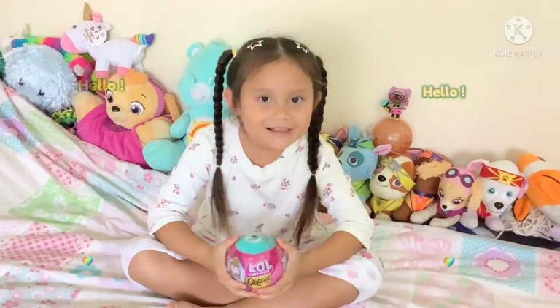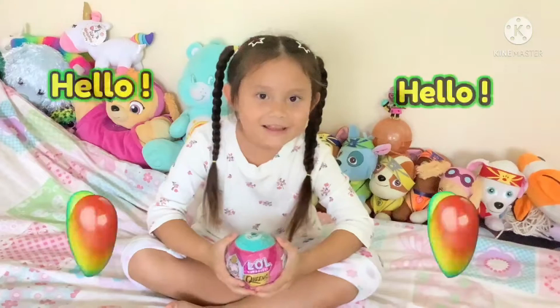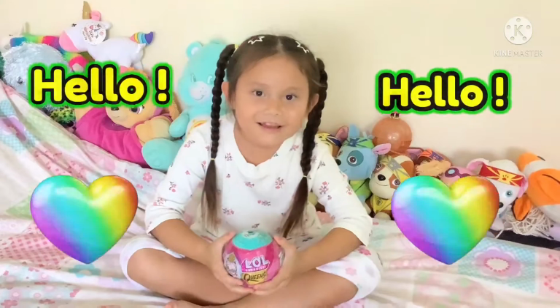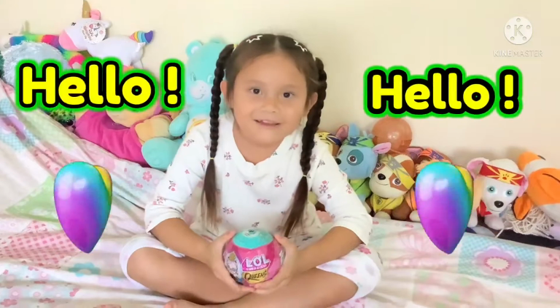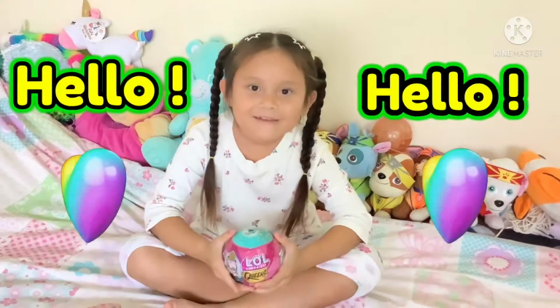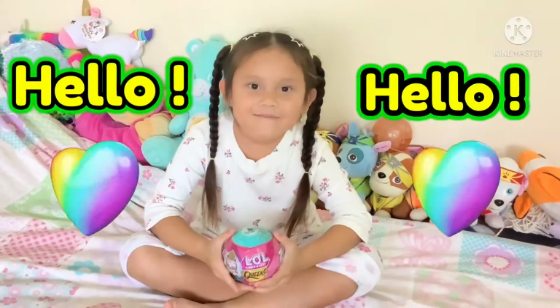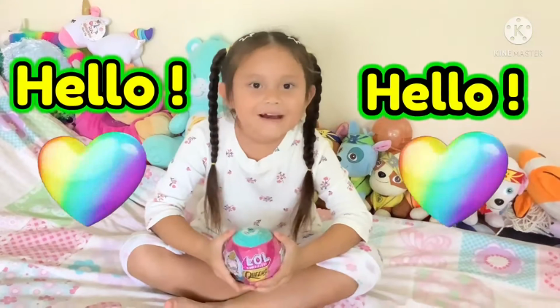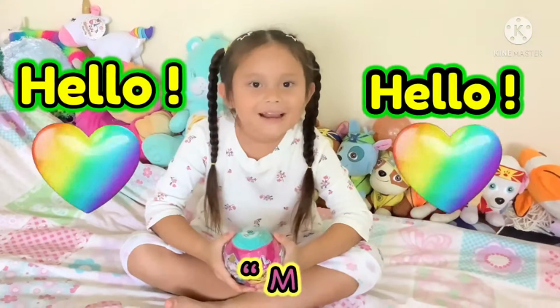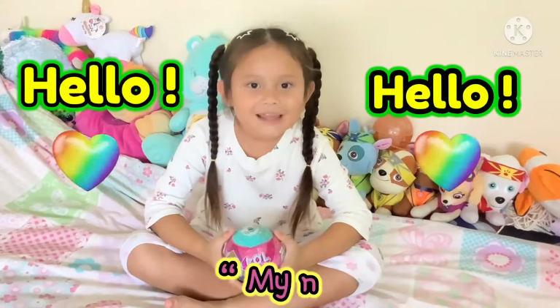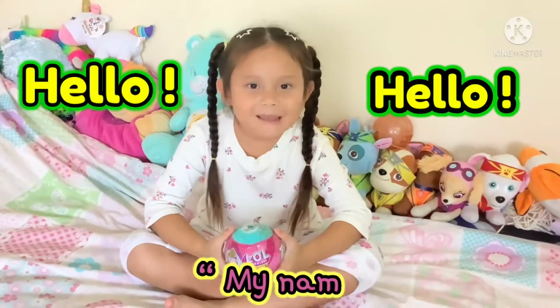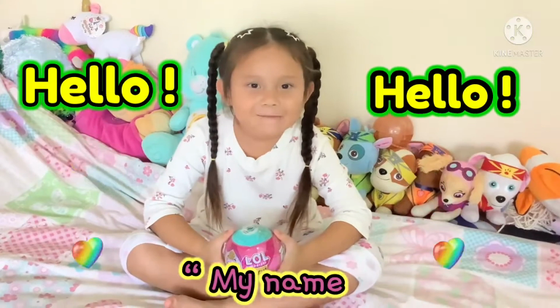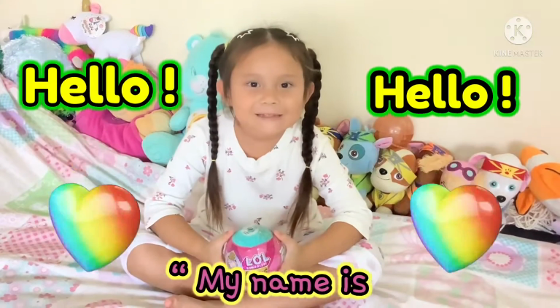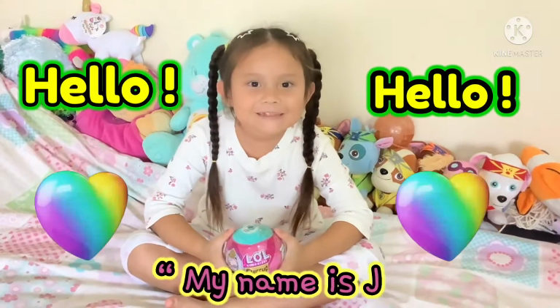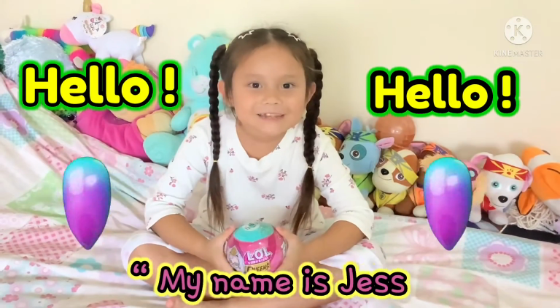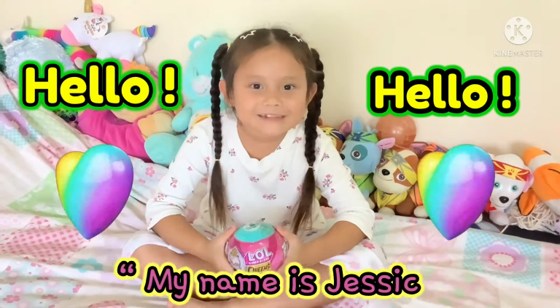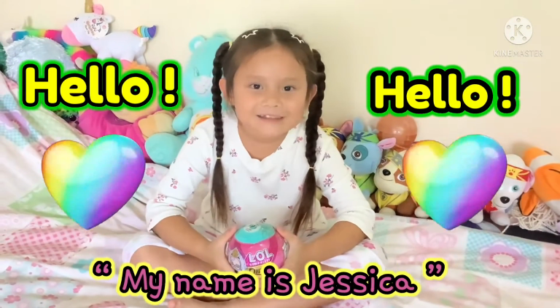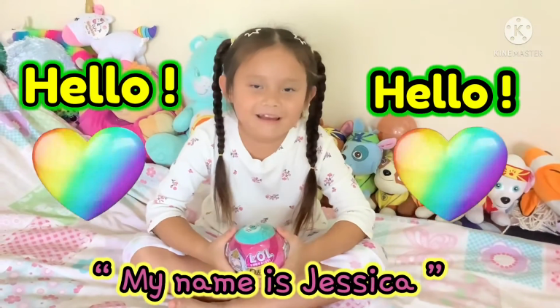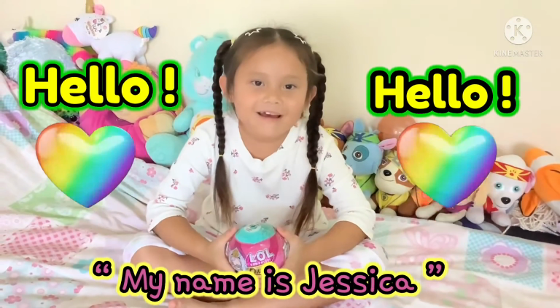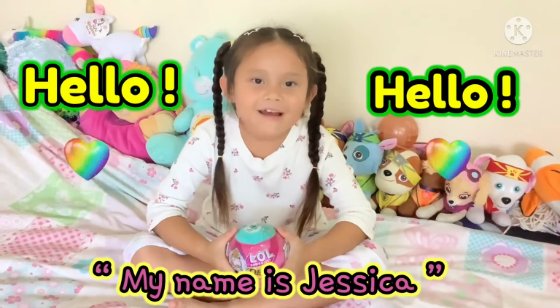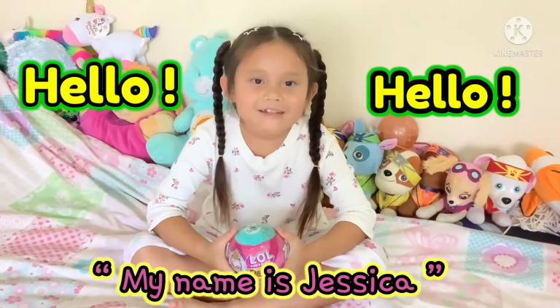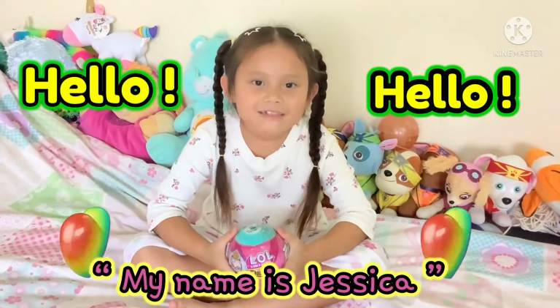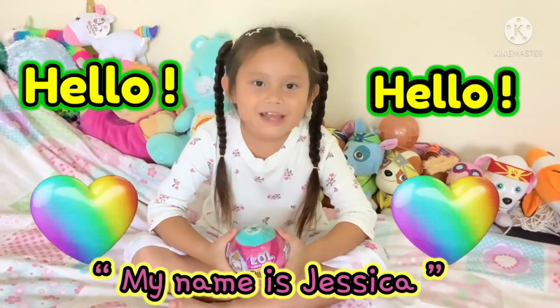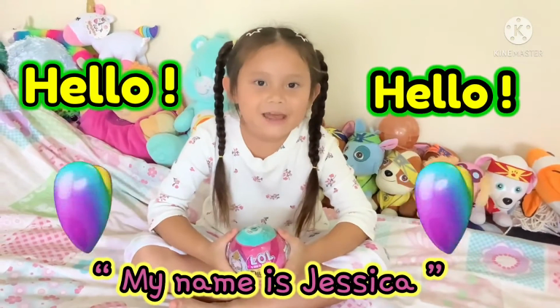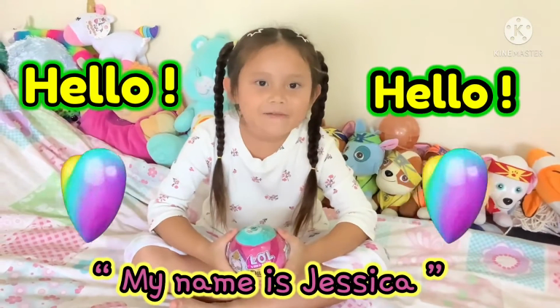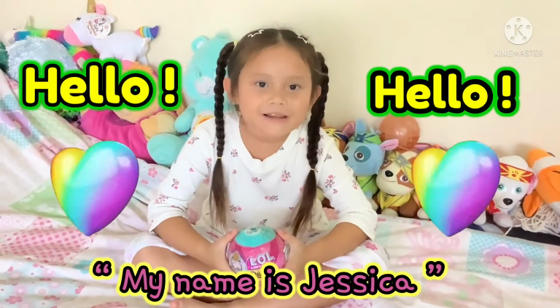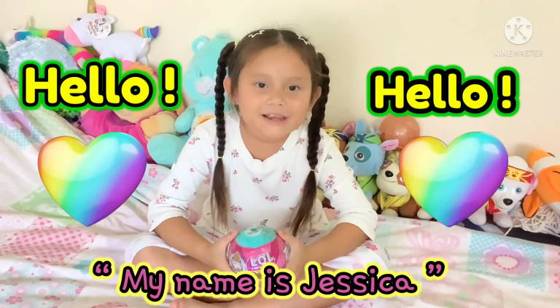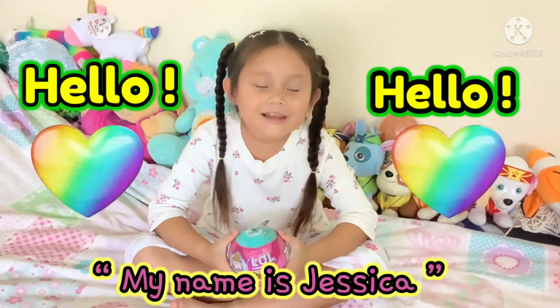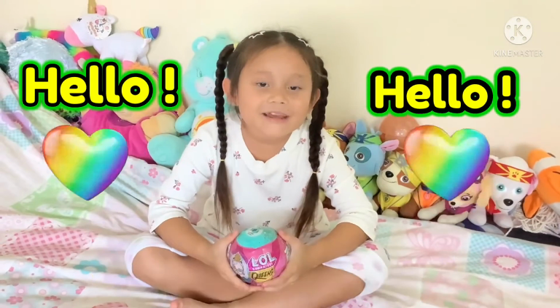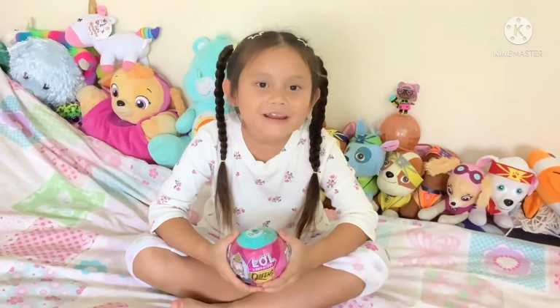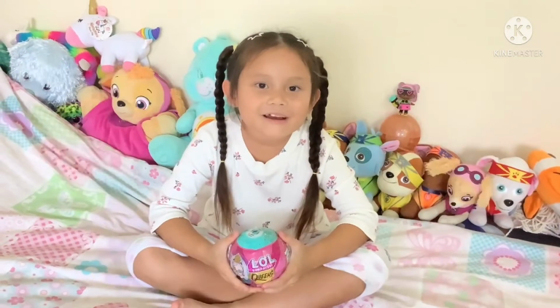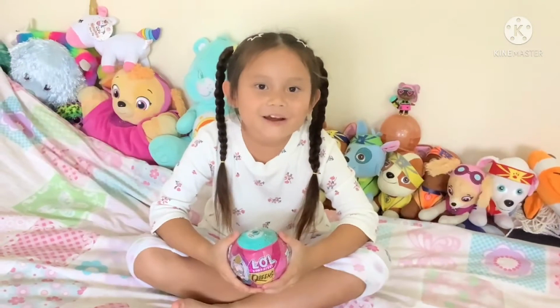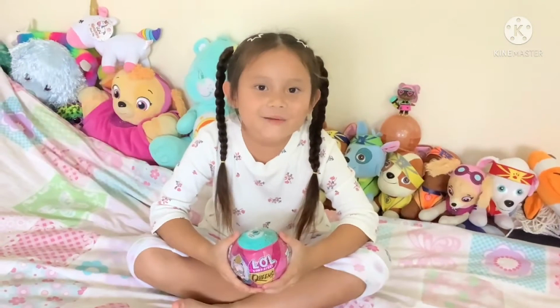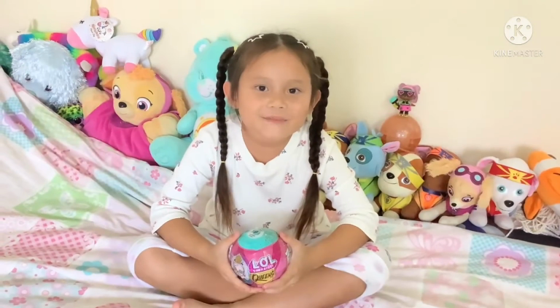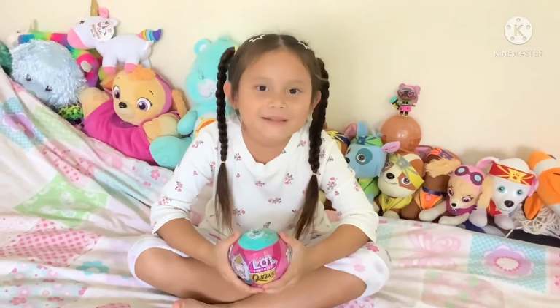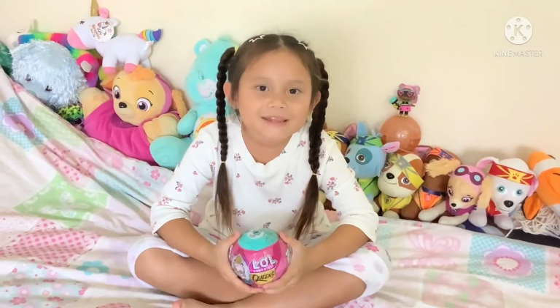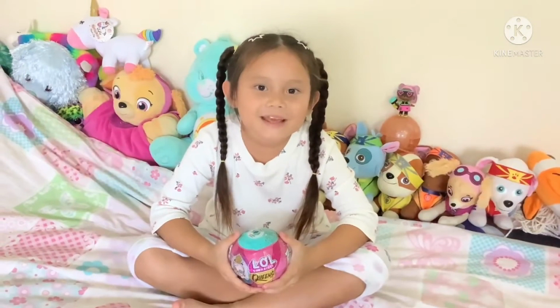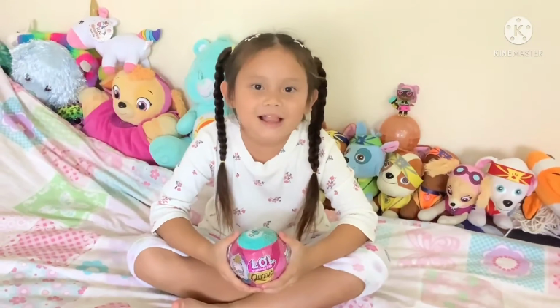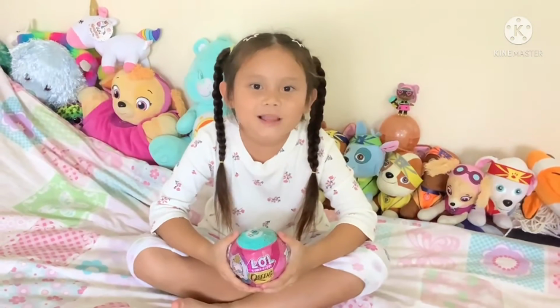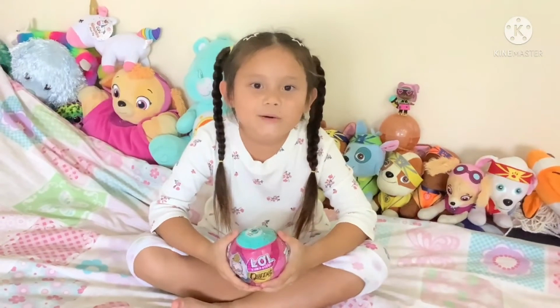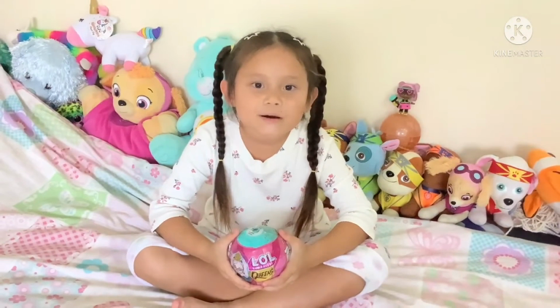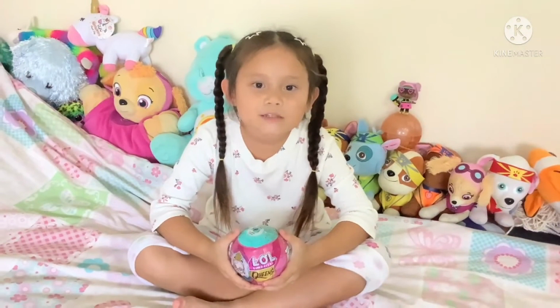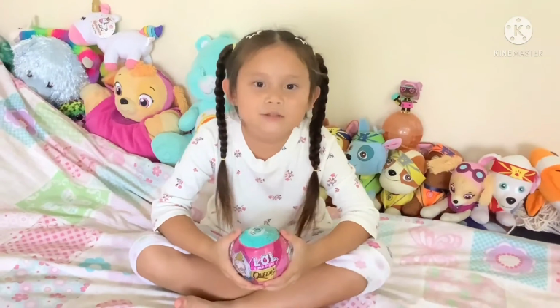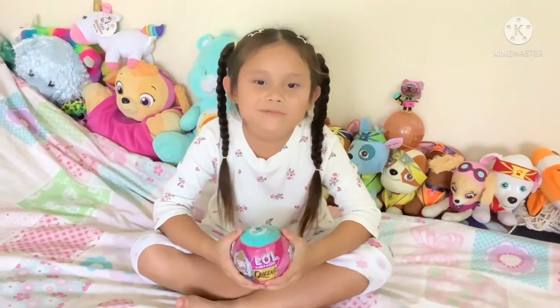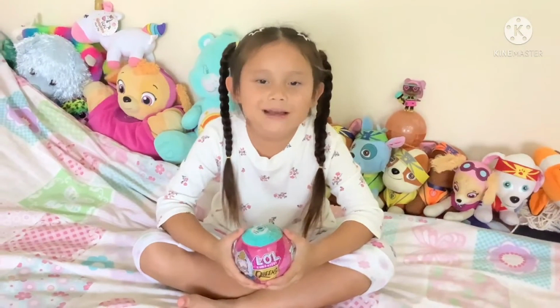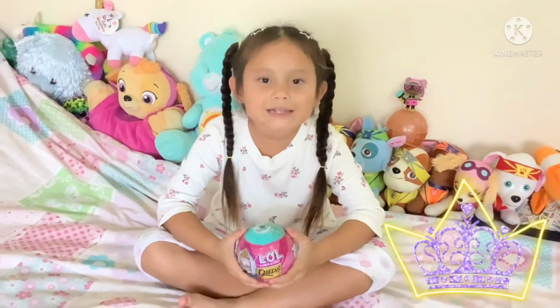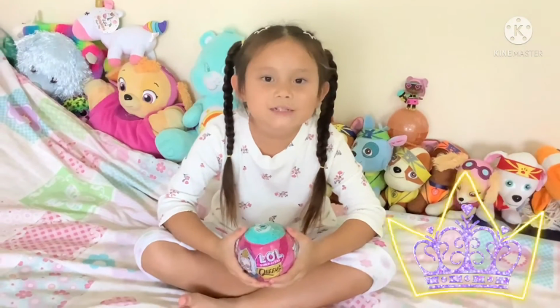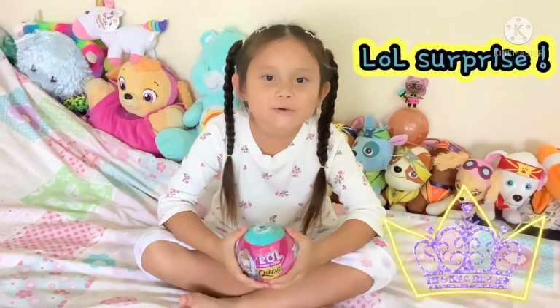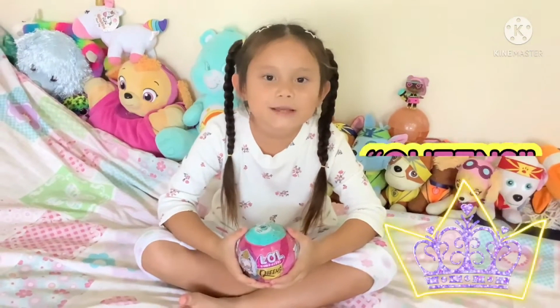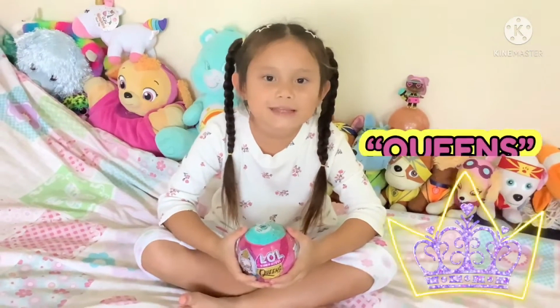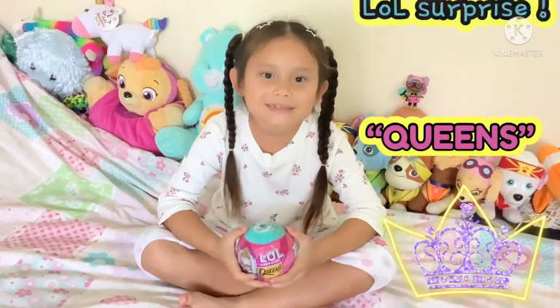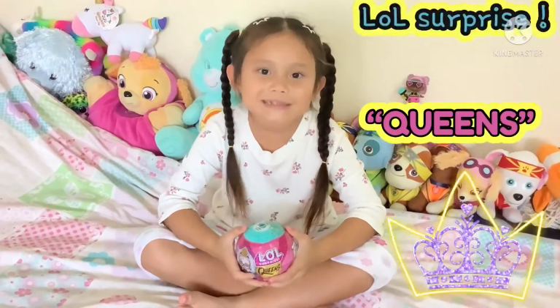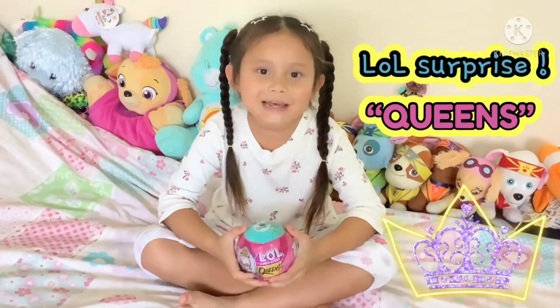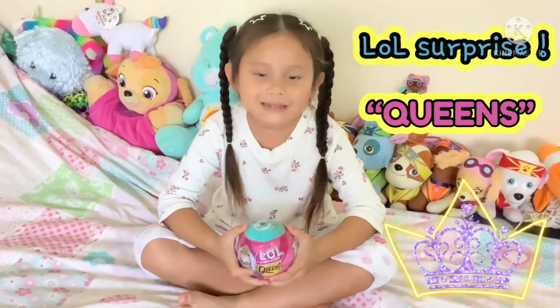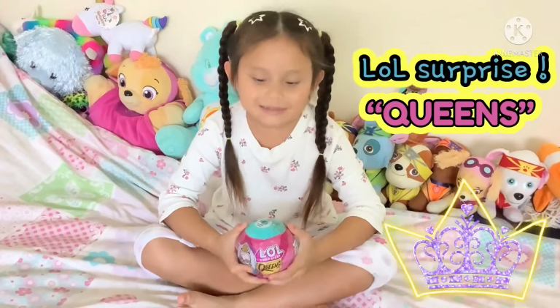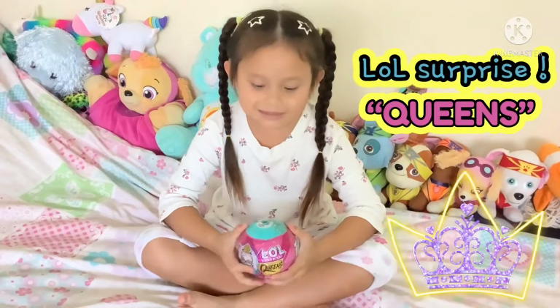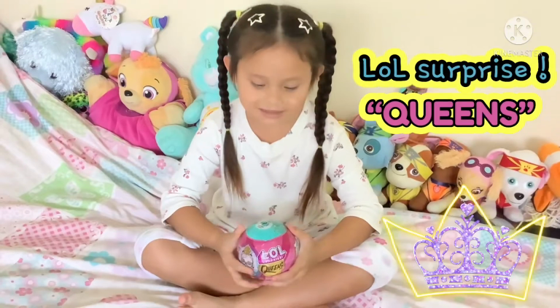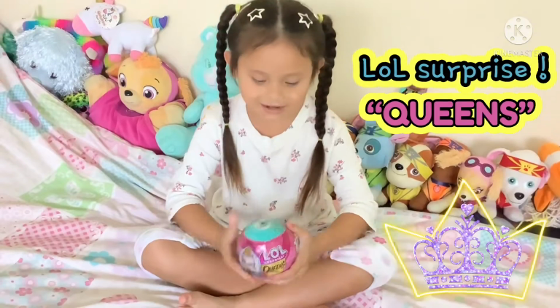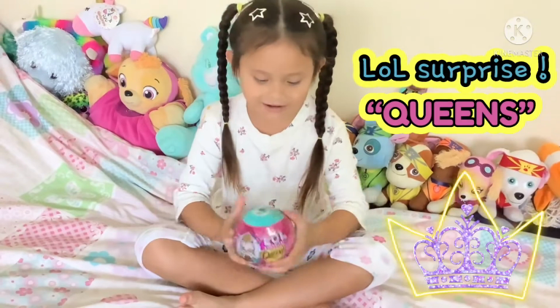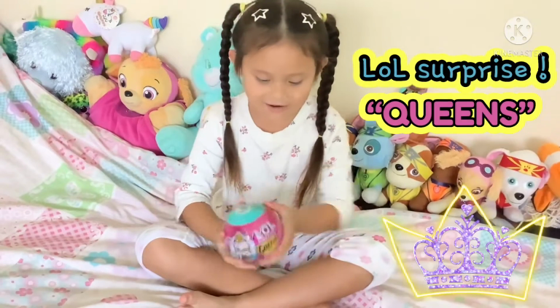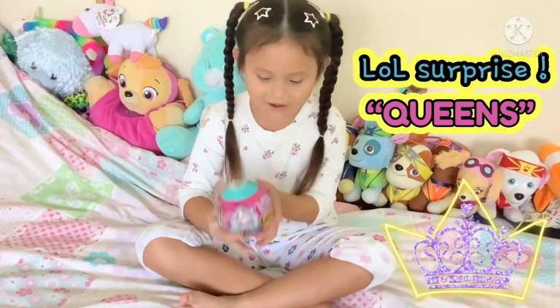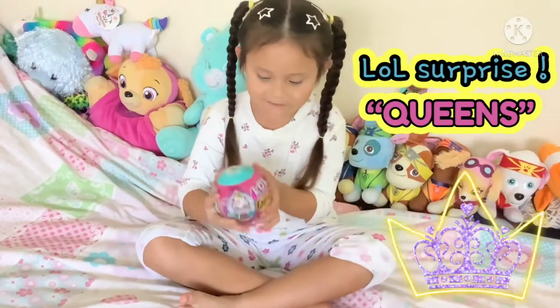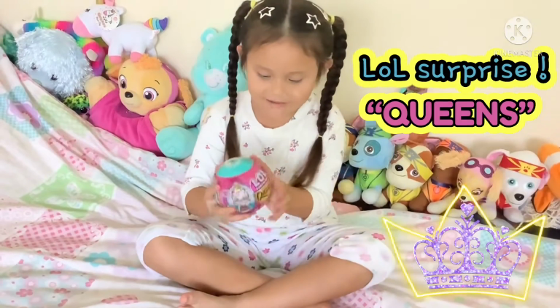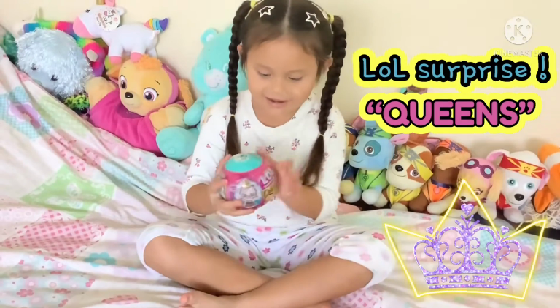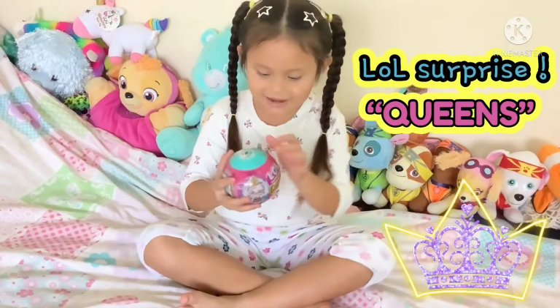Hello, my name is Jessica. Today we are going to open the LOL Surprise Queens. Let's start opening.